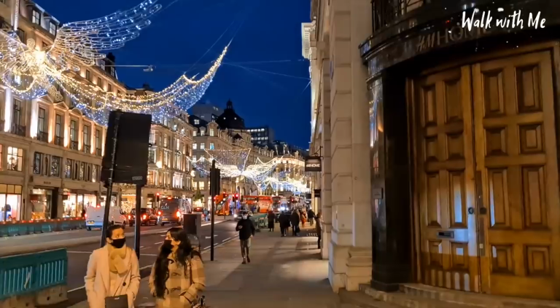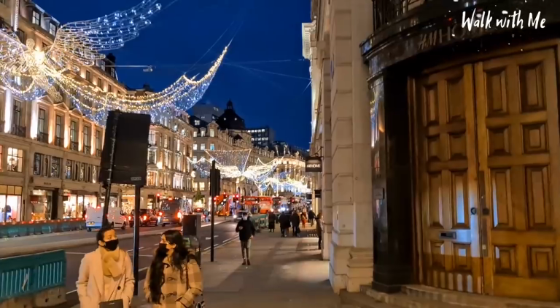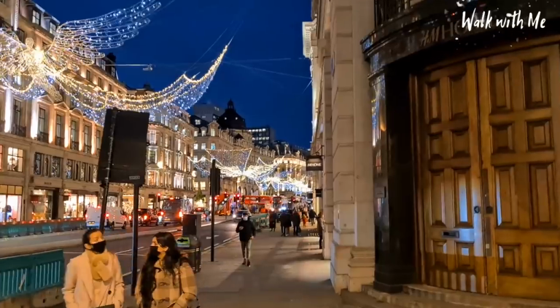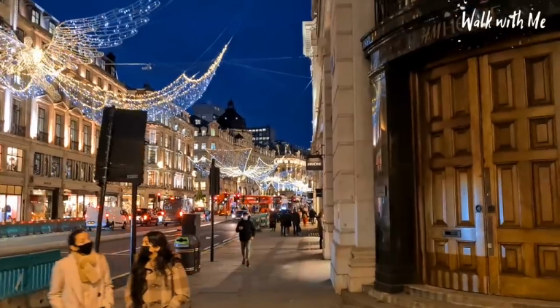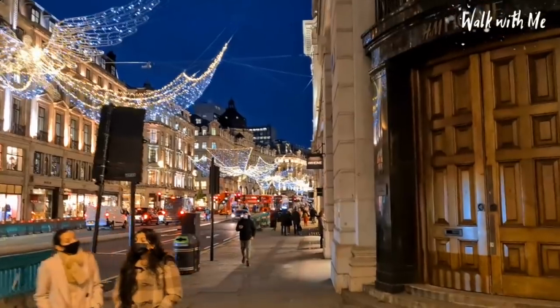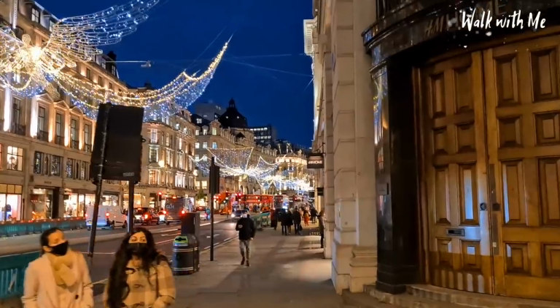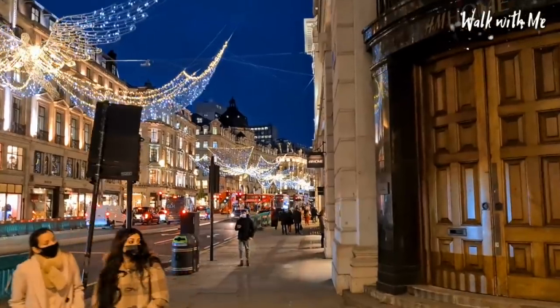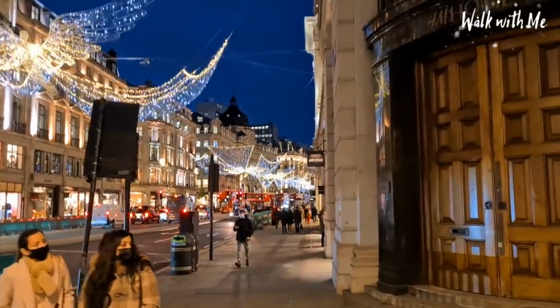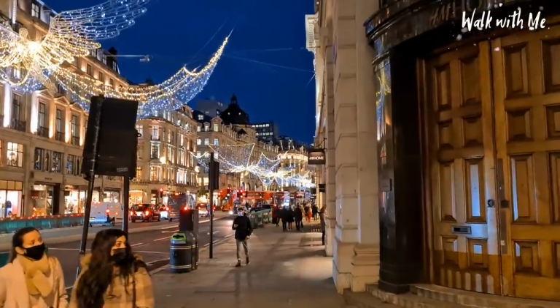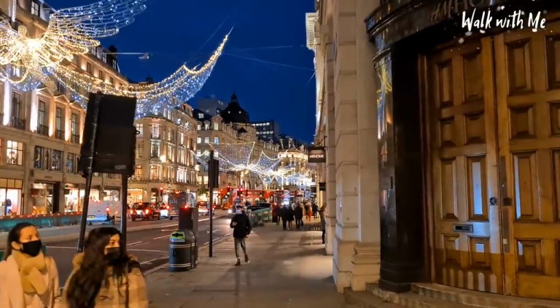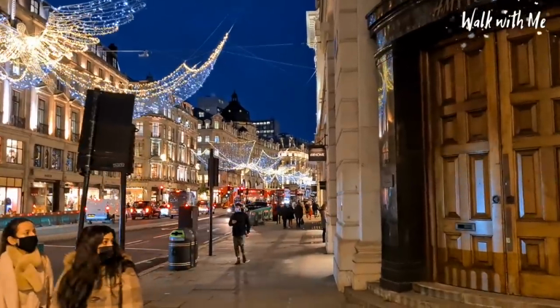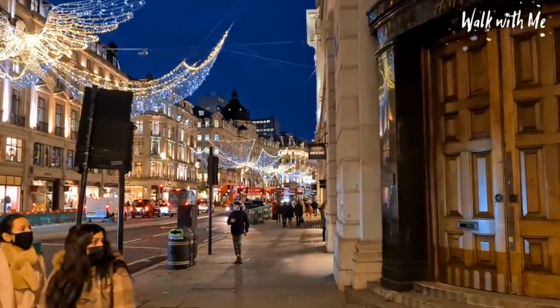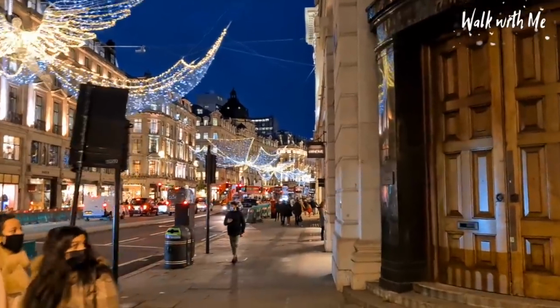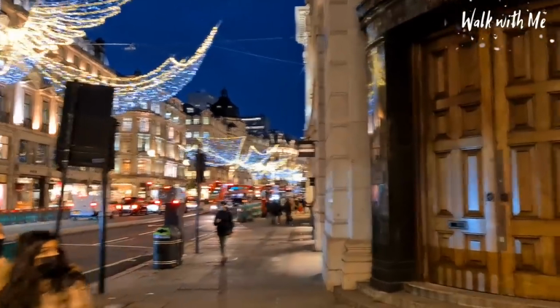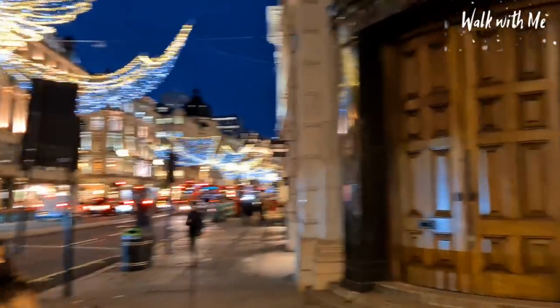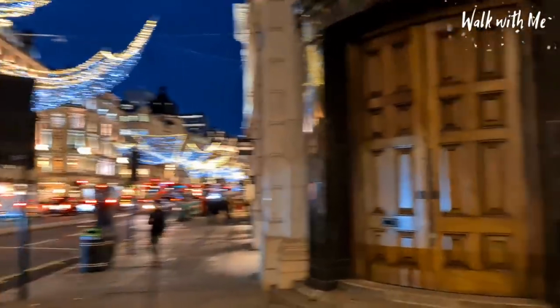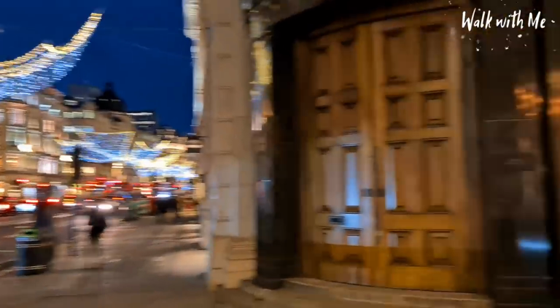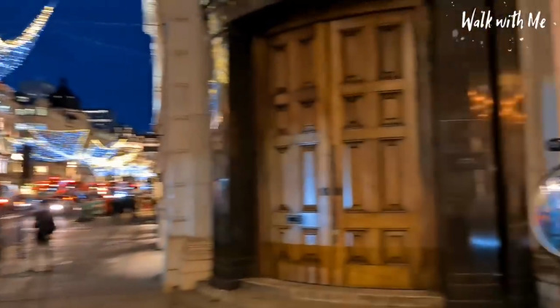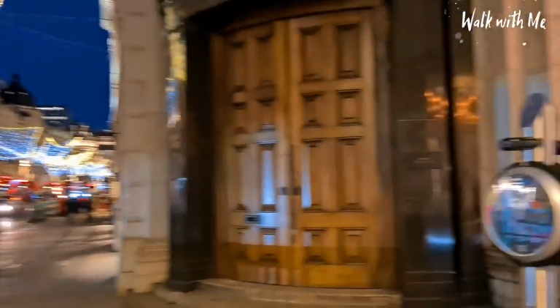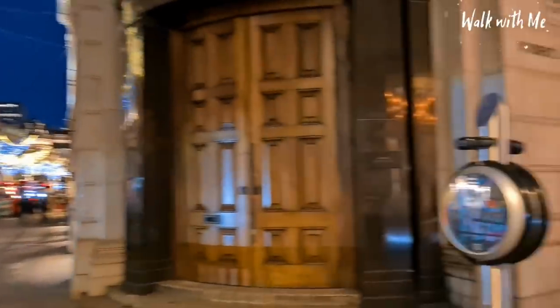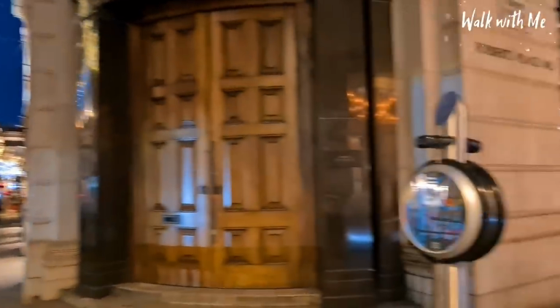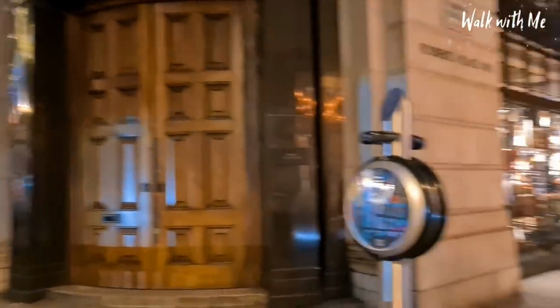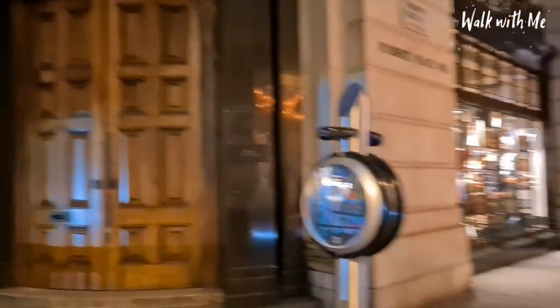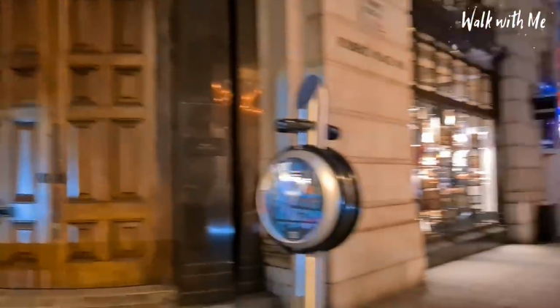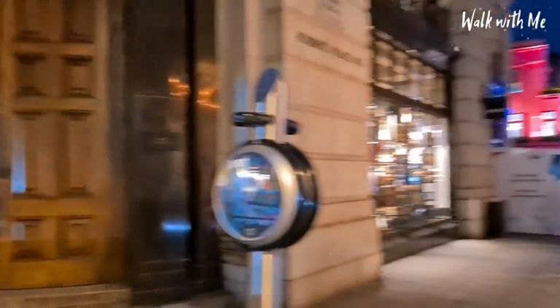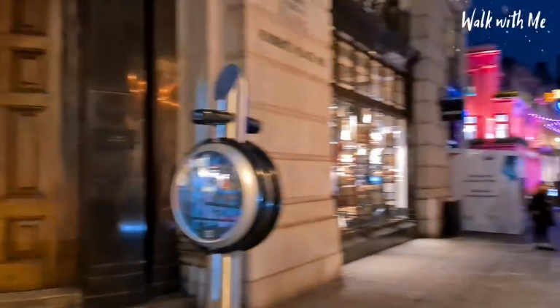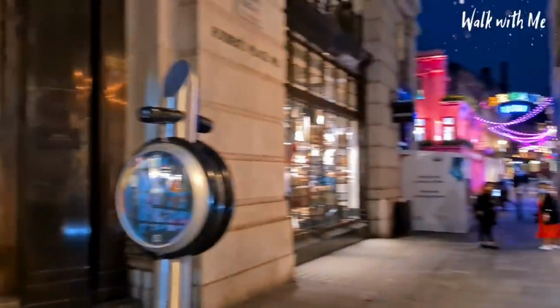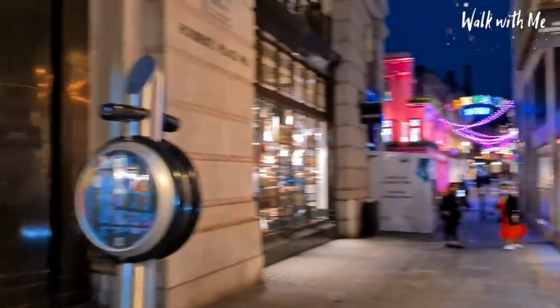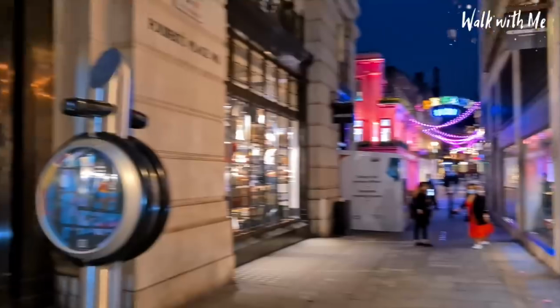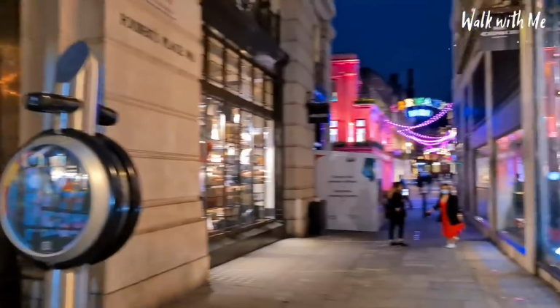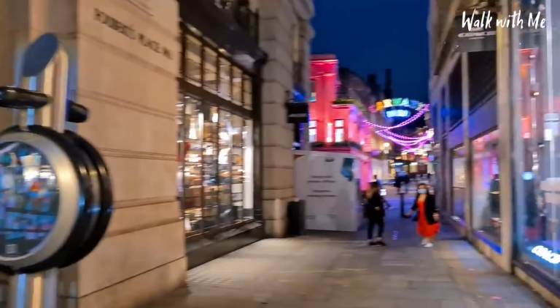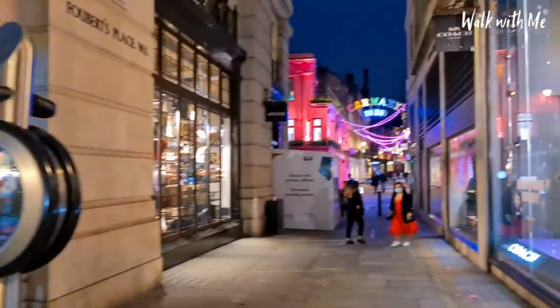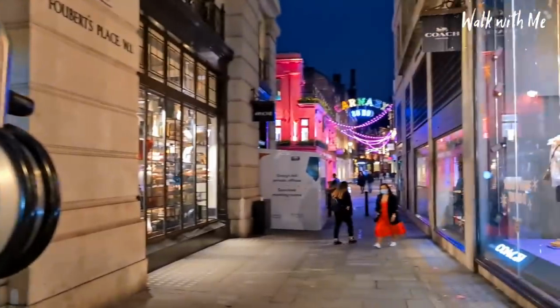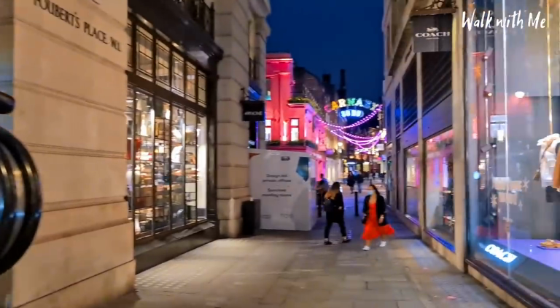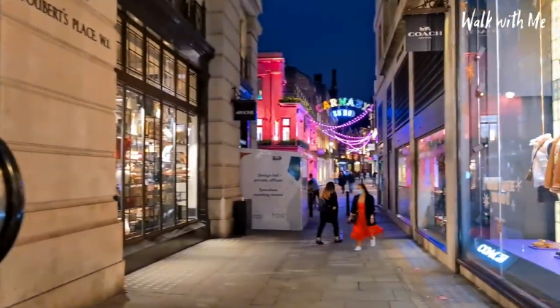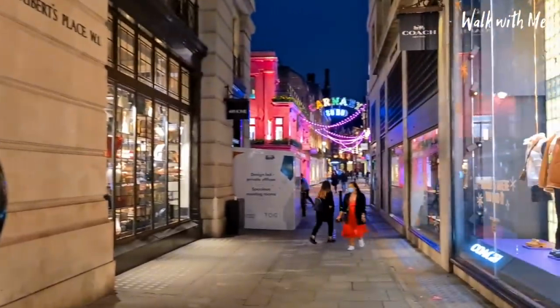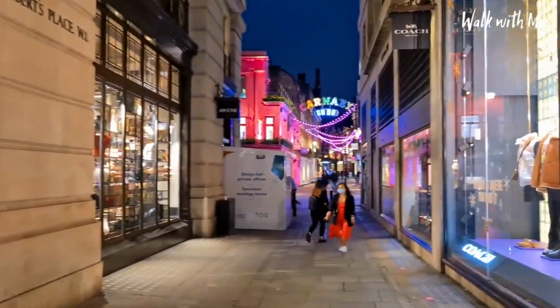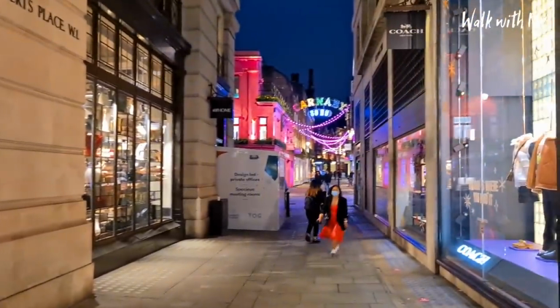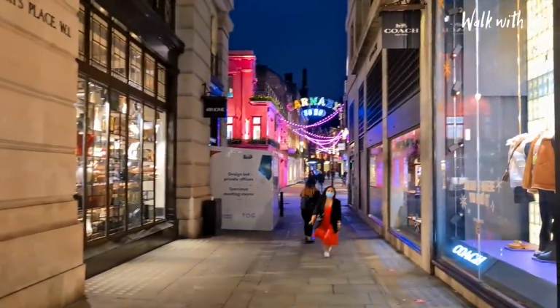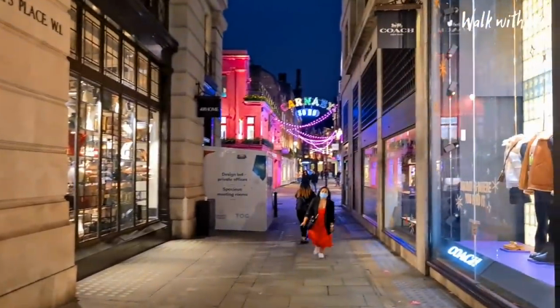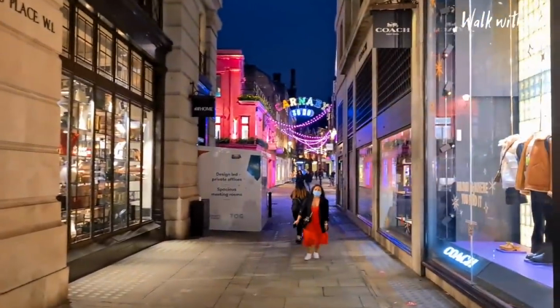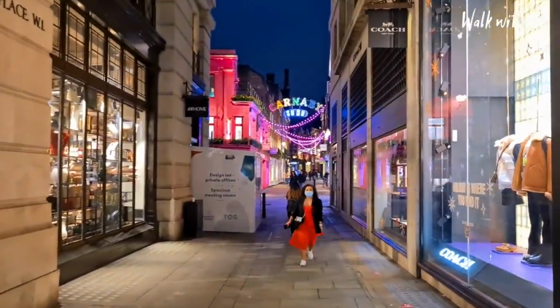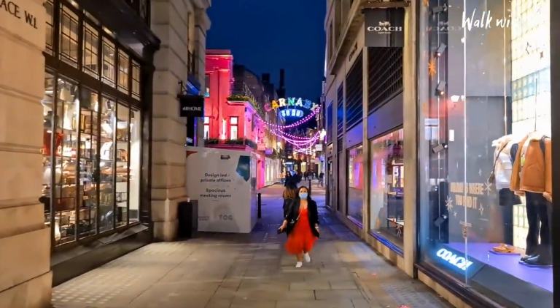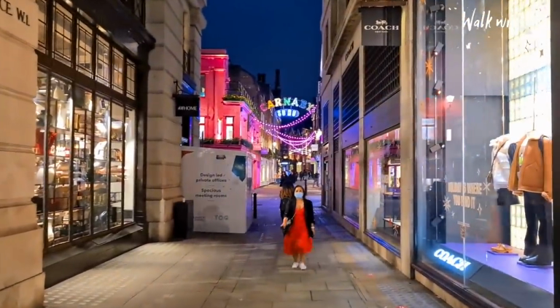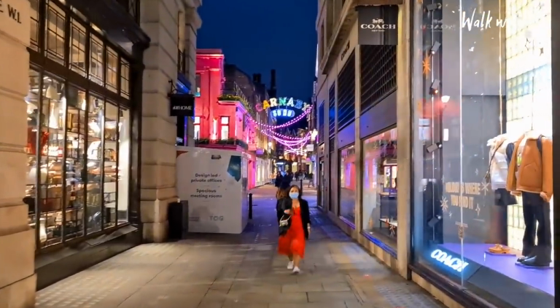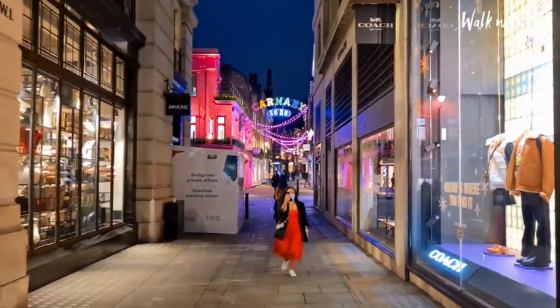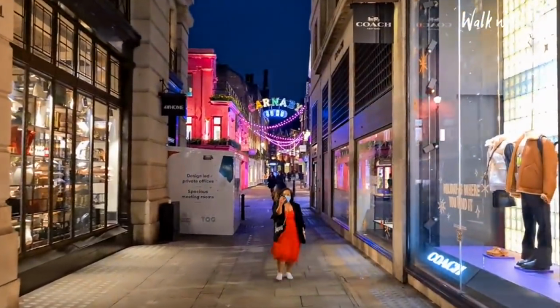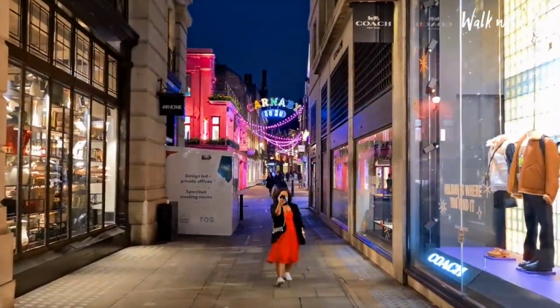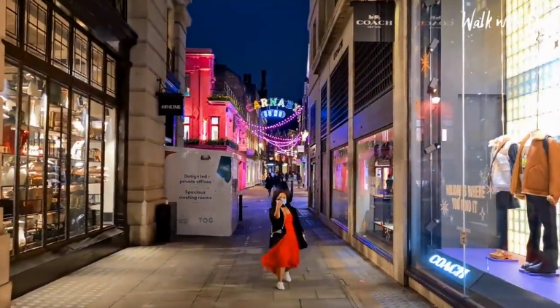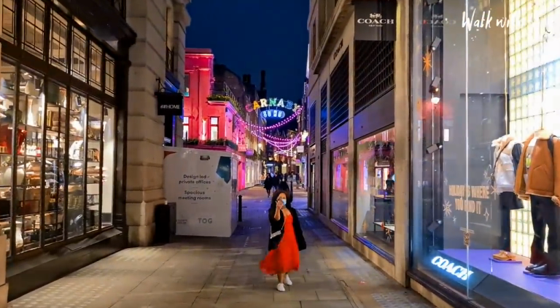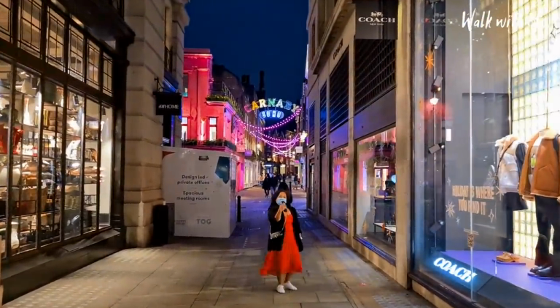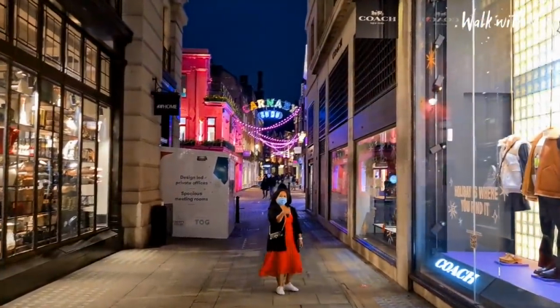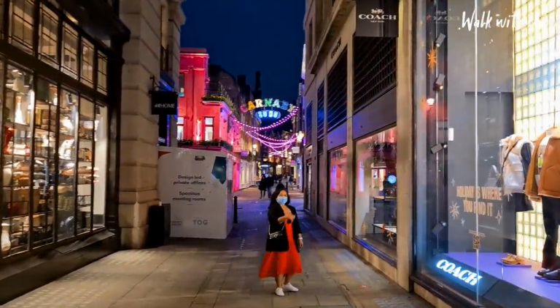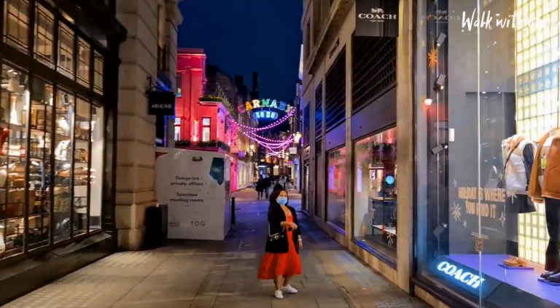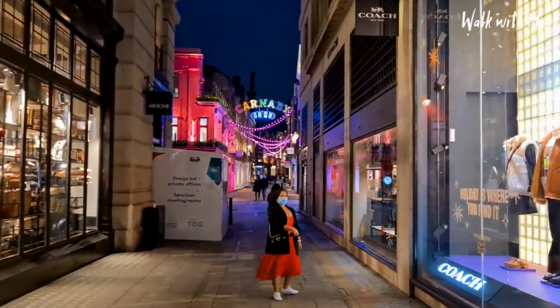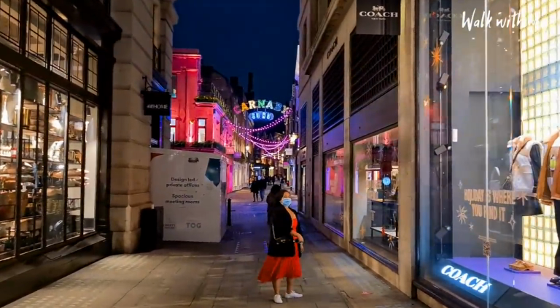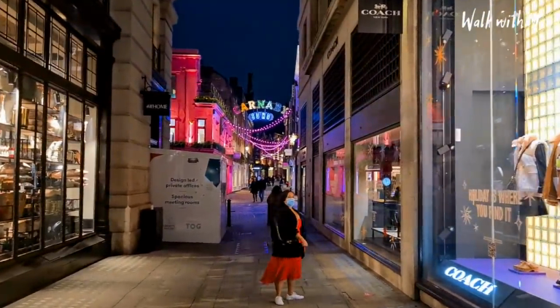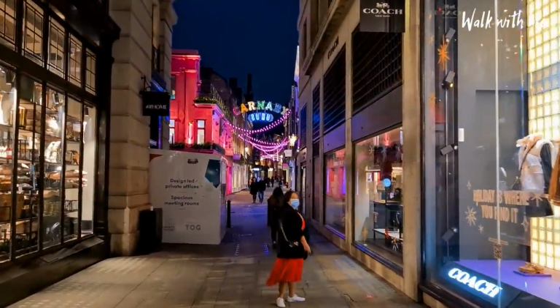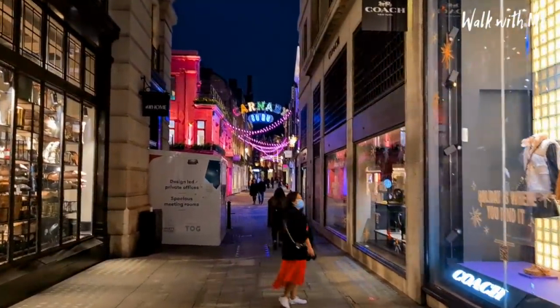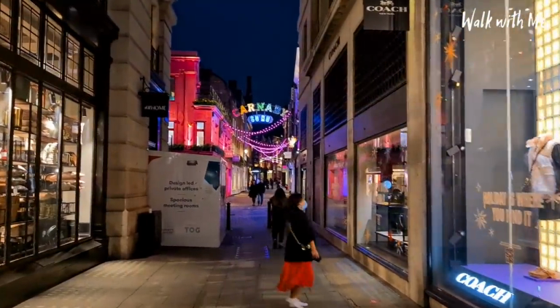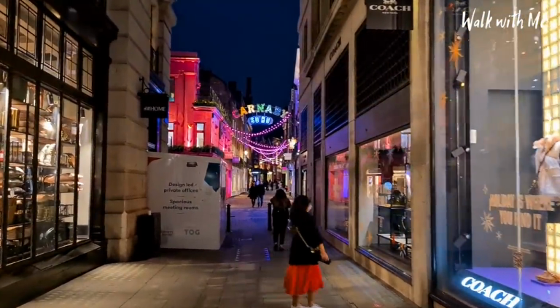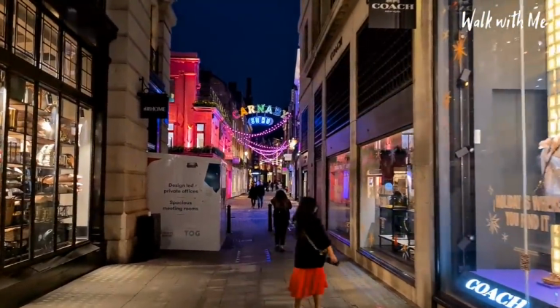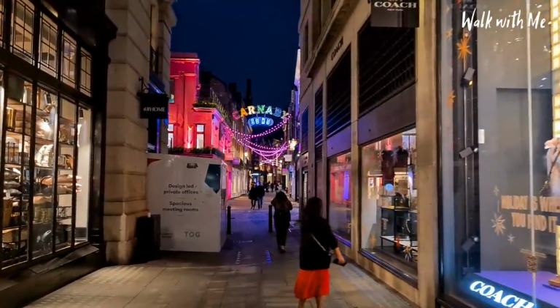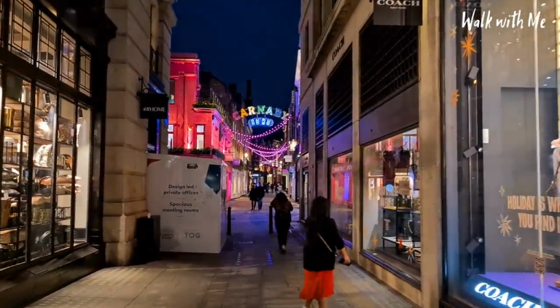Blink and you'll miss this — just off Oxford Street we come to Carnaby Street with this beautiful pink light display. So make sure you check this out.